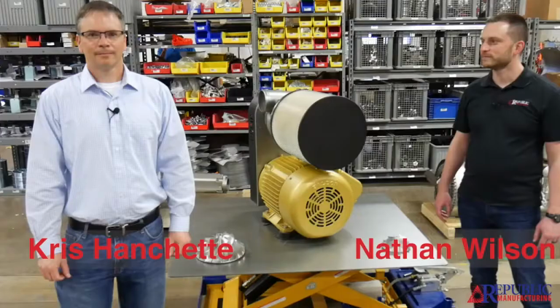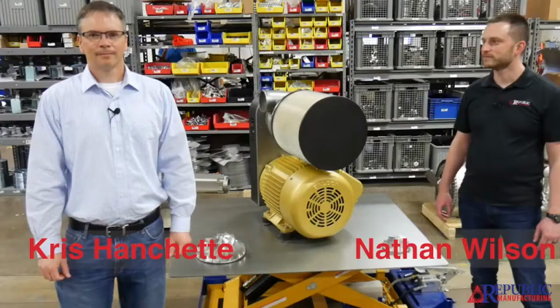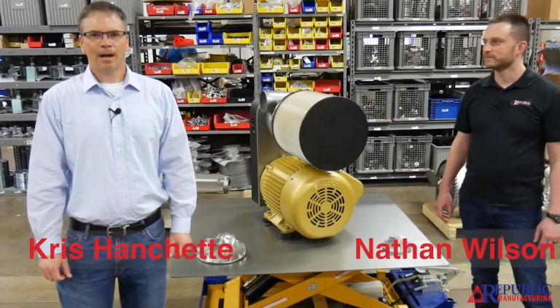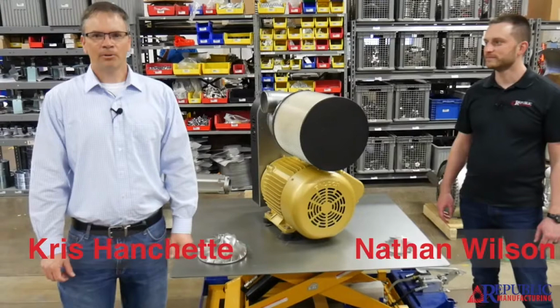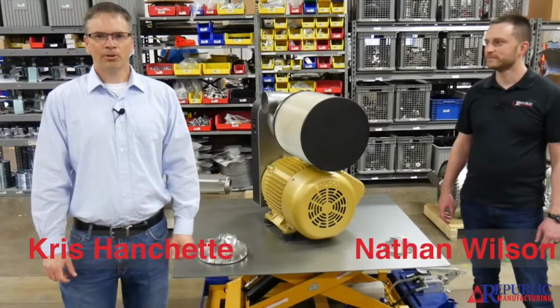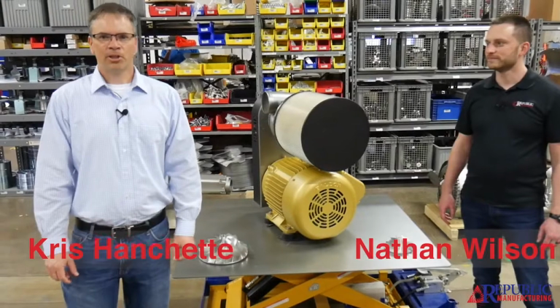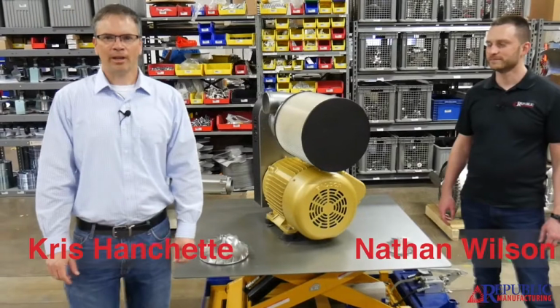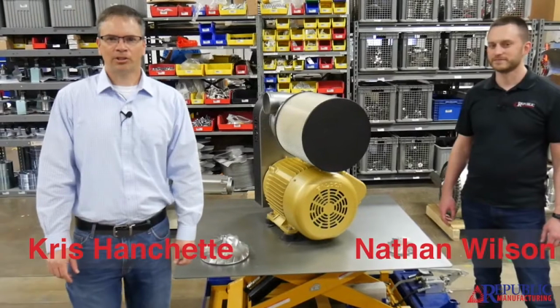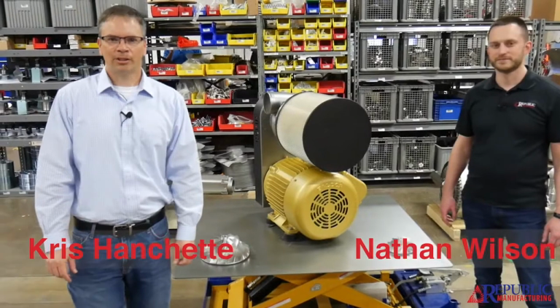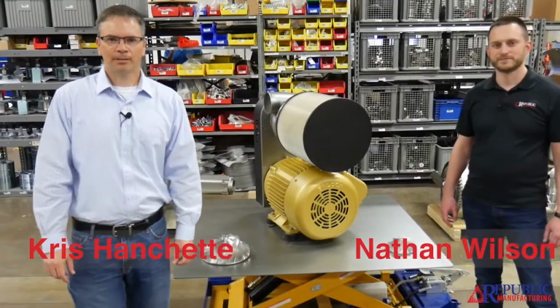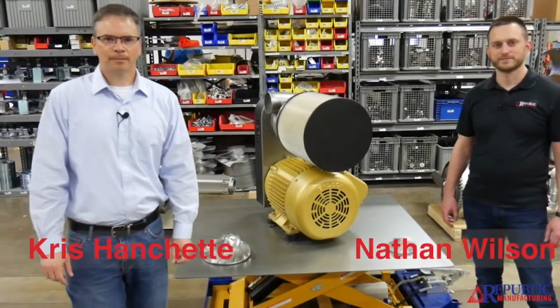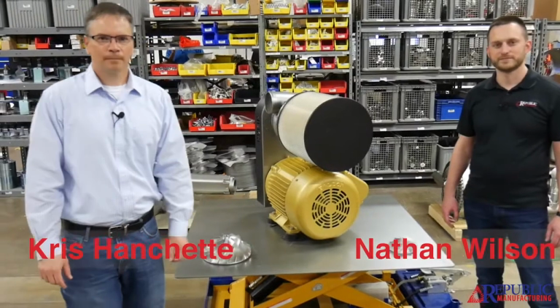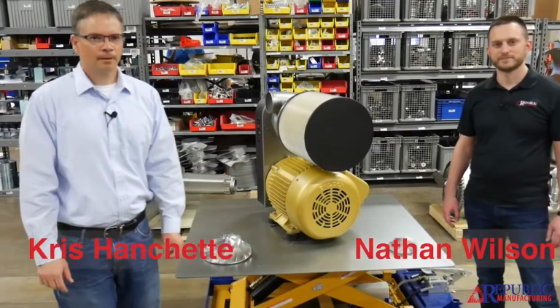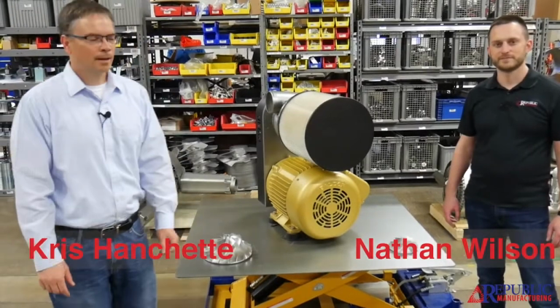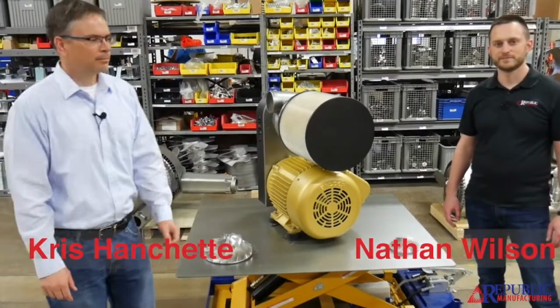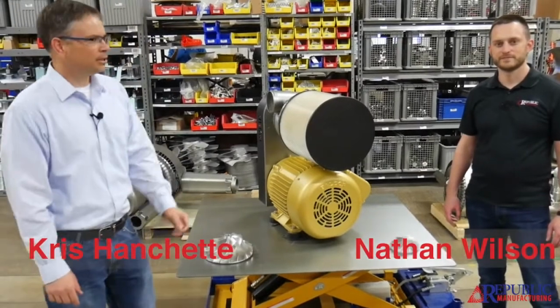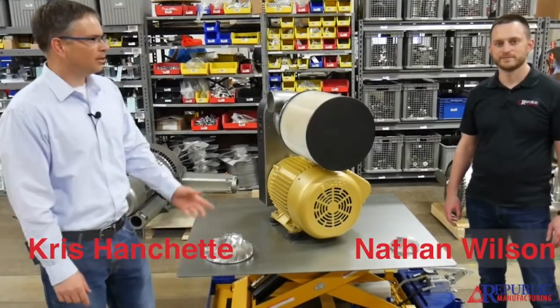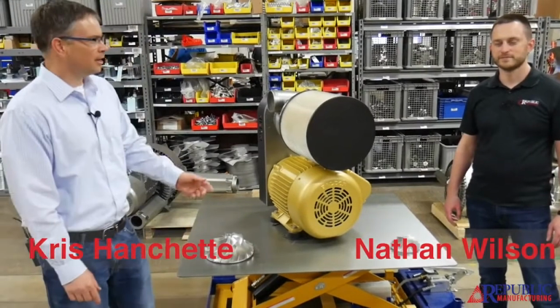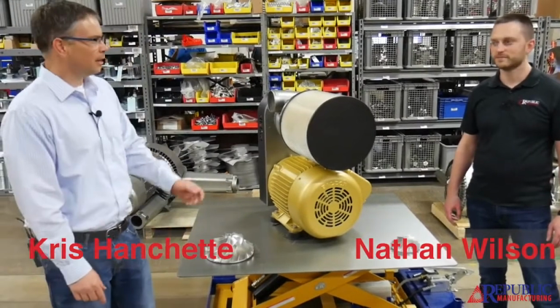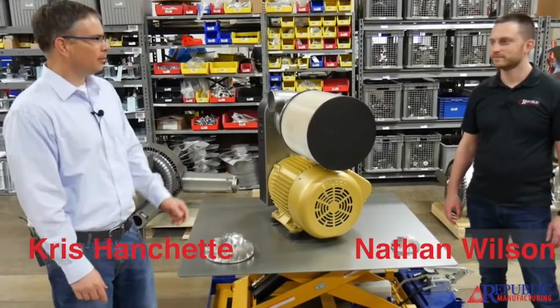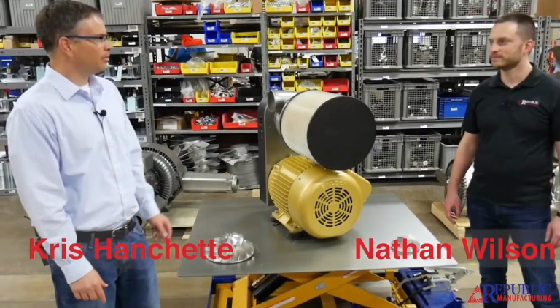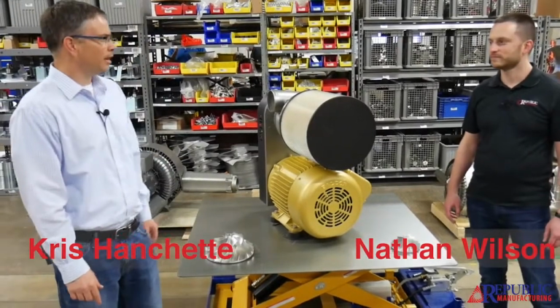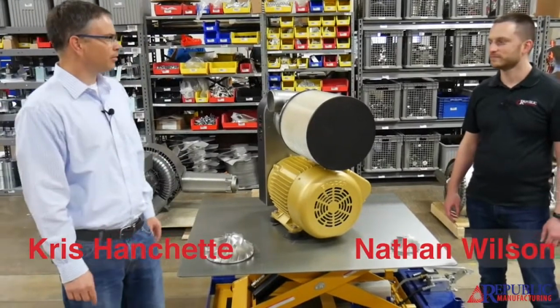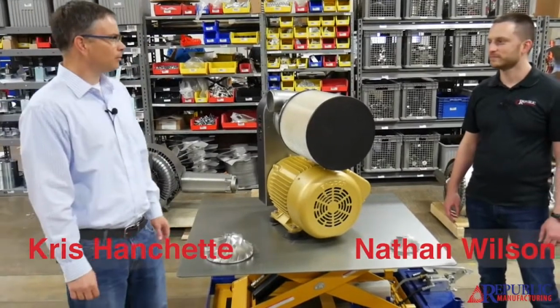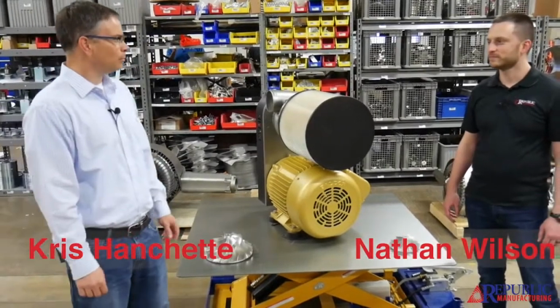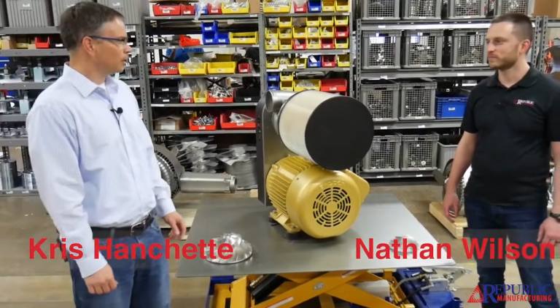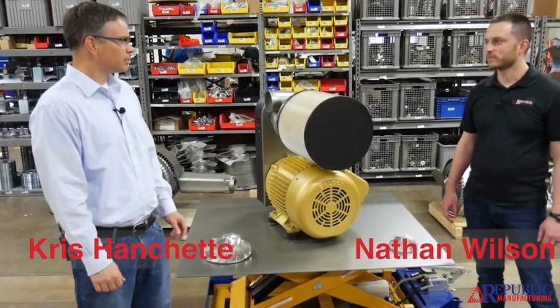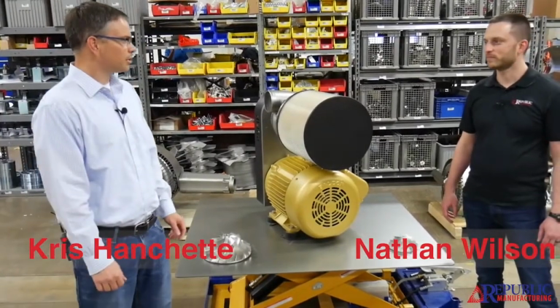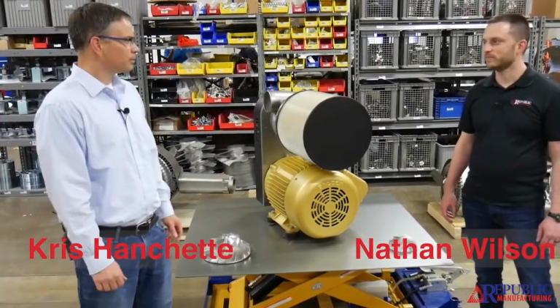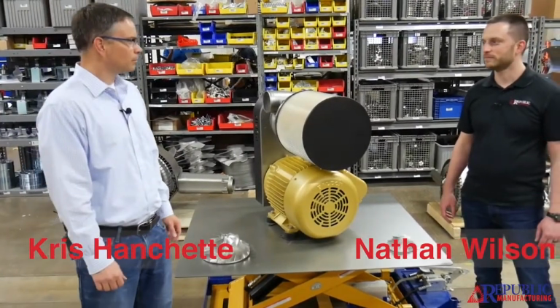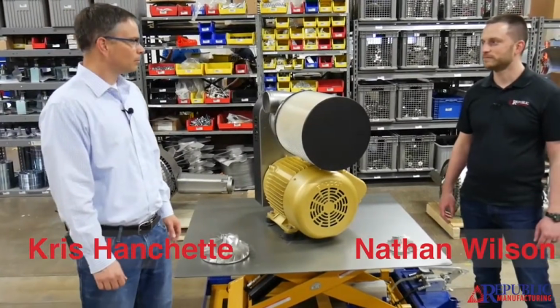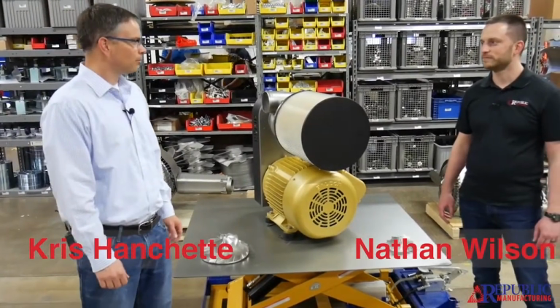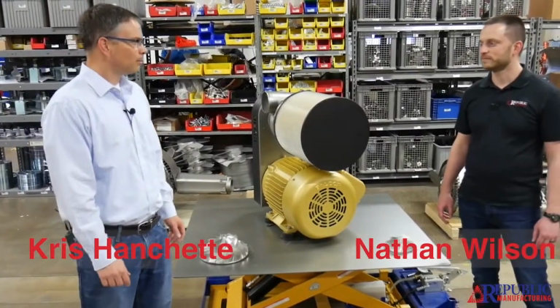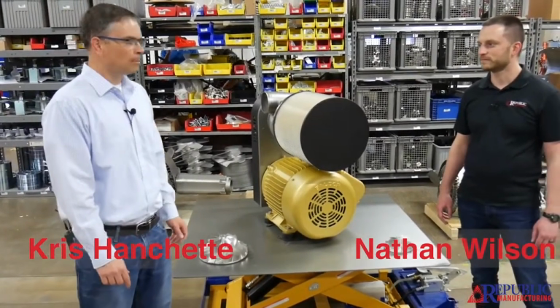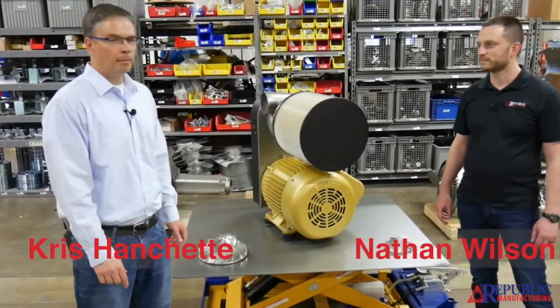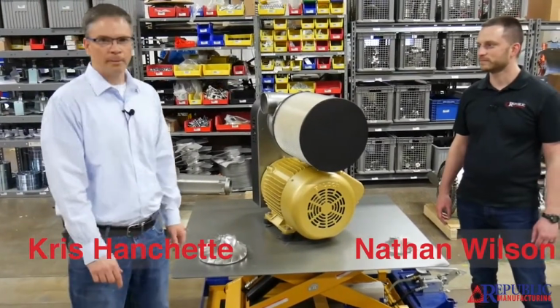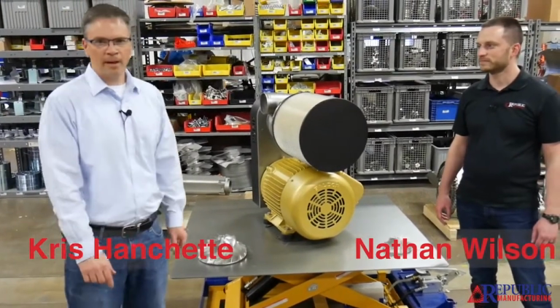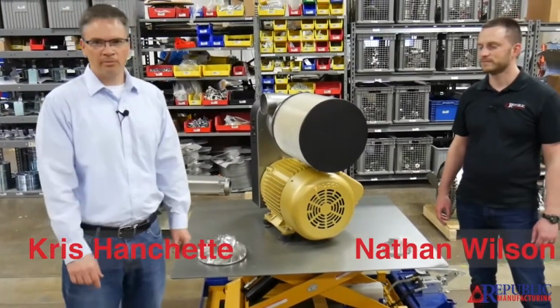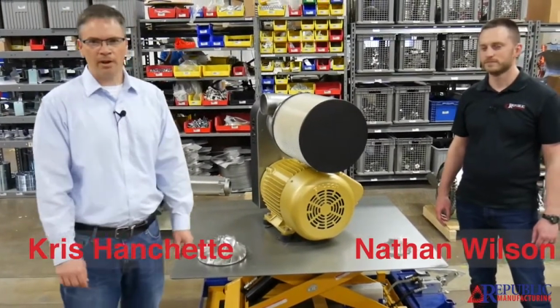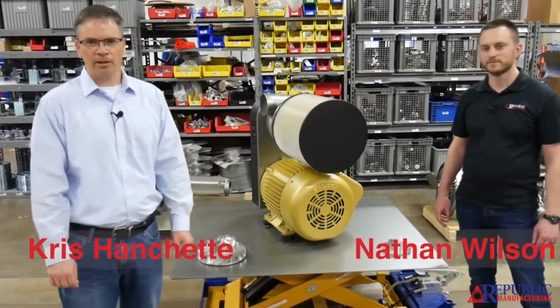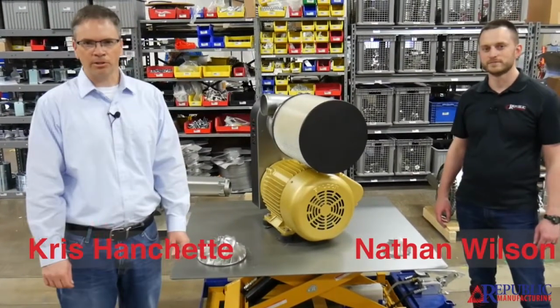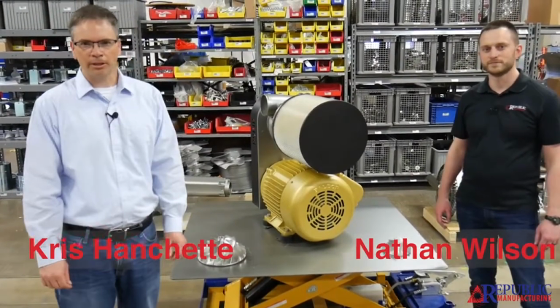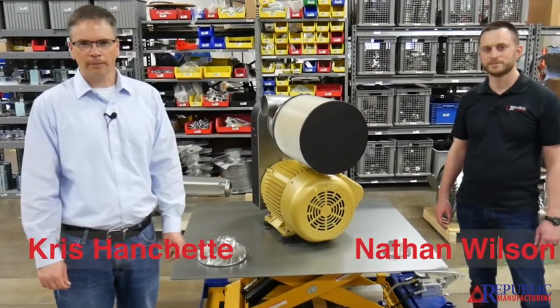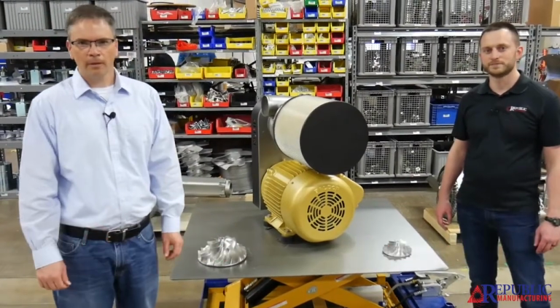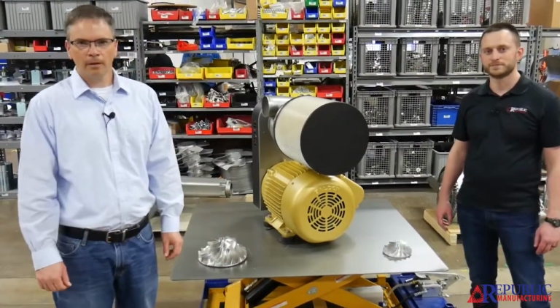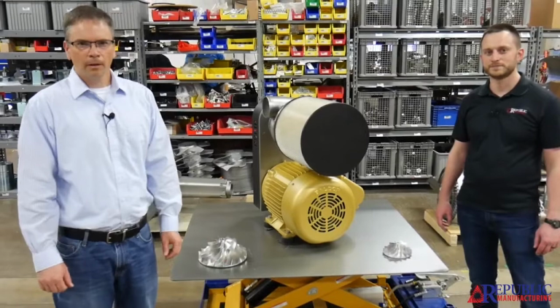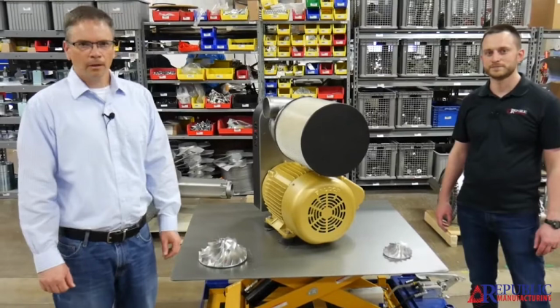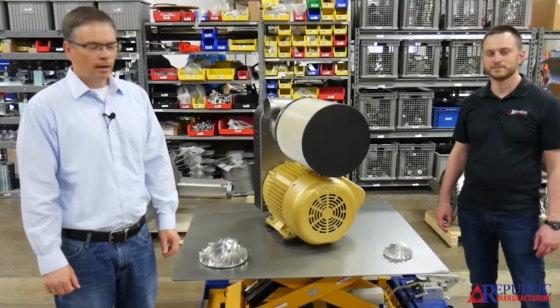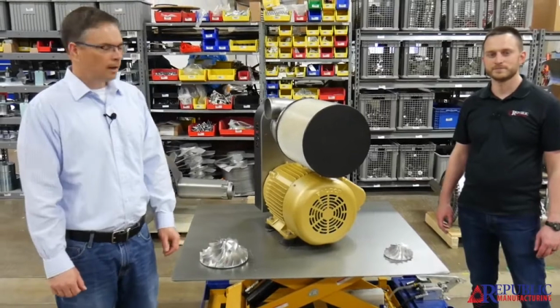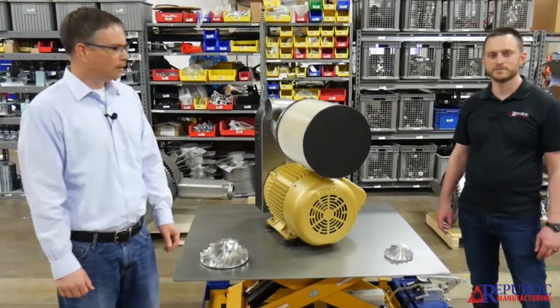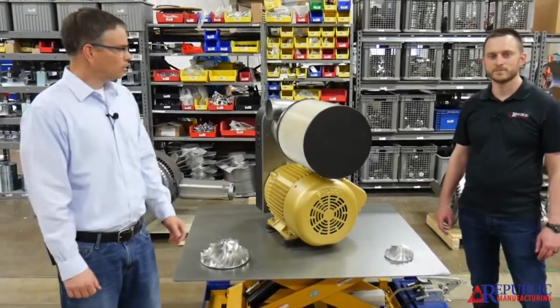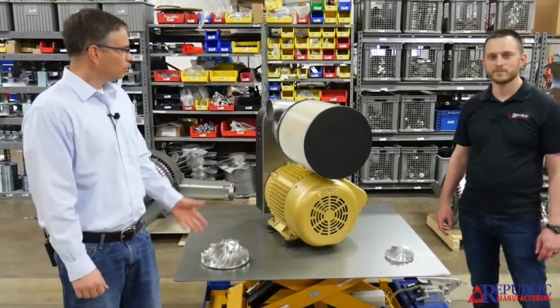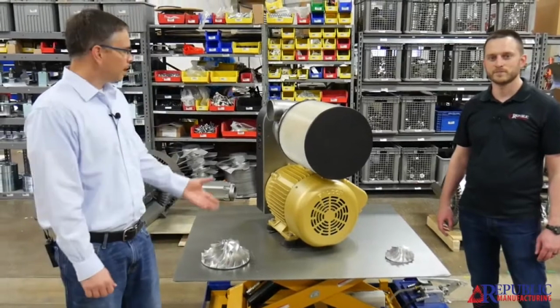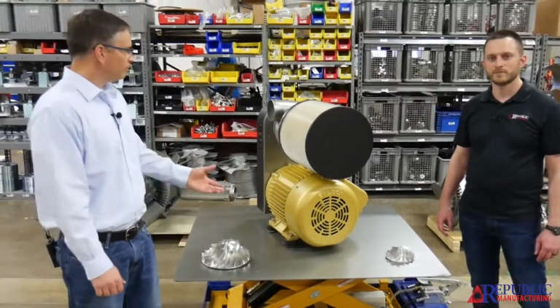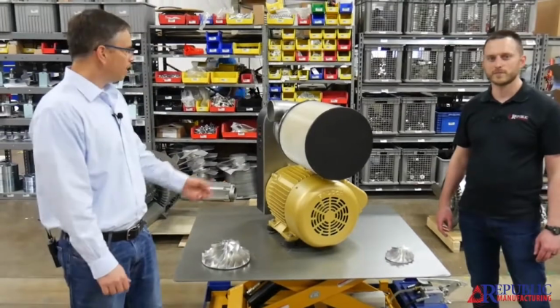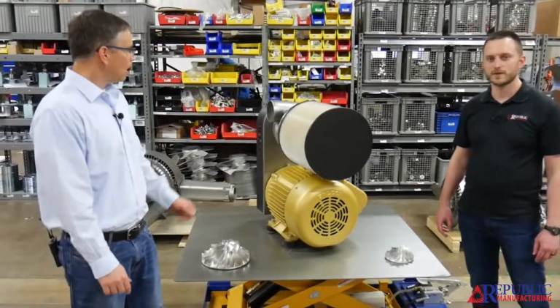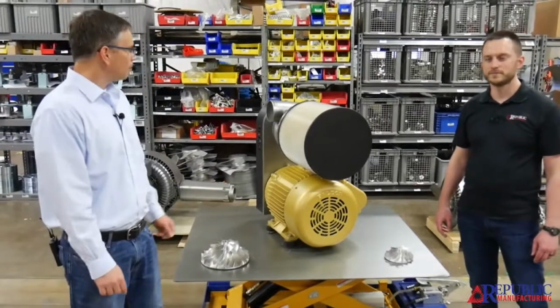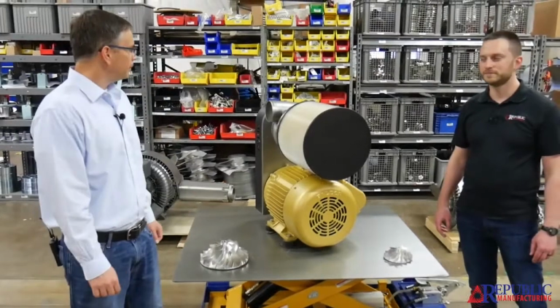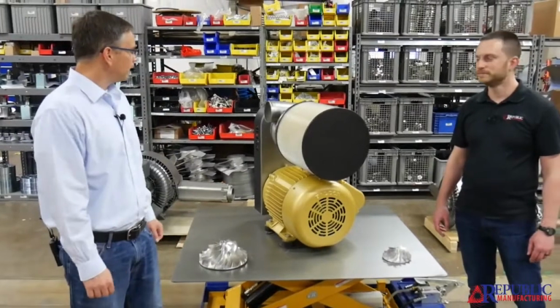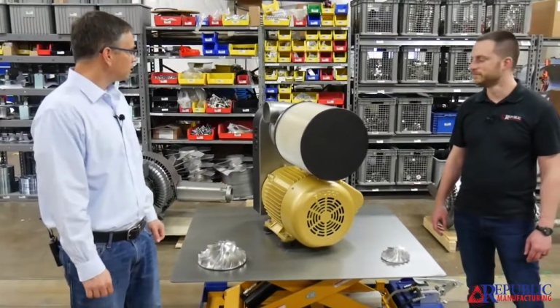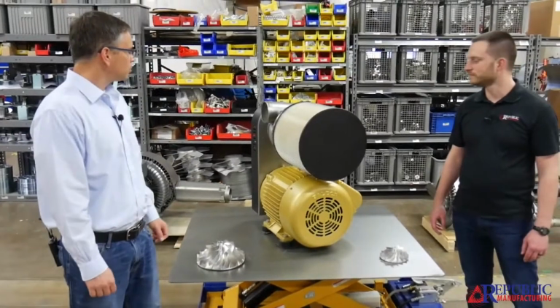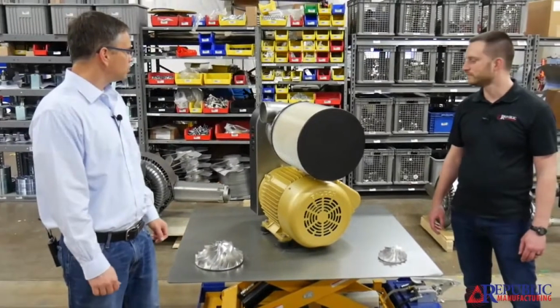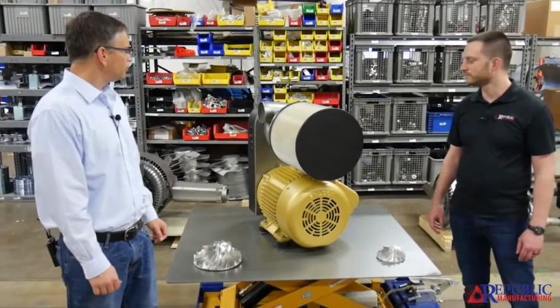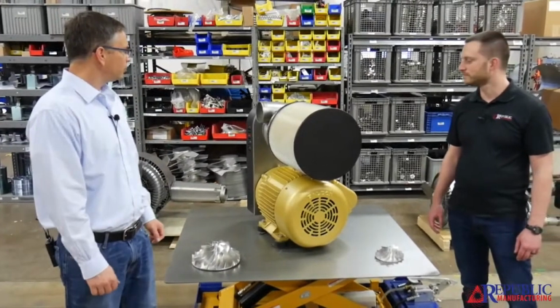I'm Chris Hanchett. I'm here today with Nathan Wilson. We're from Republic Manufacturing and we have the RBX250.